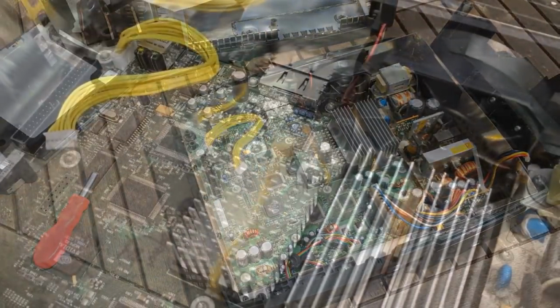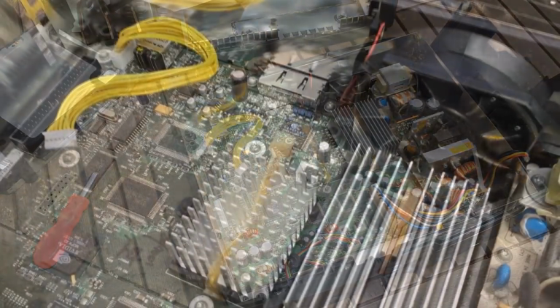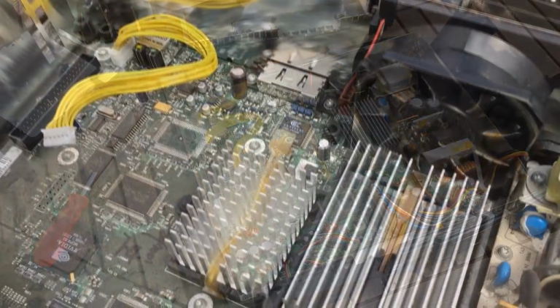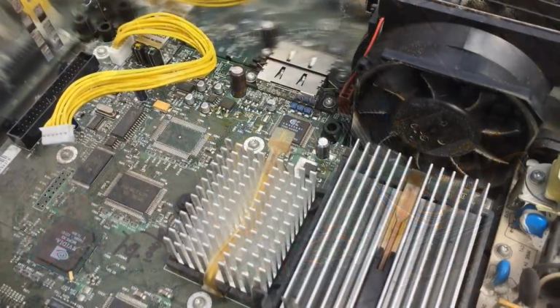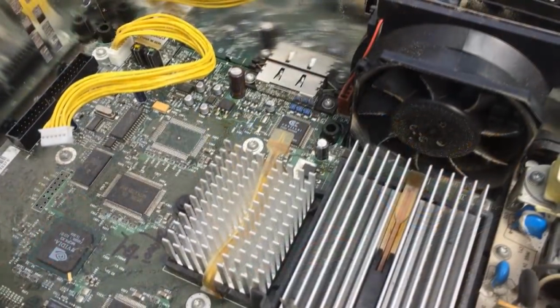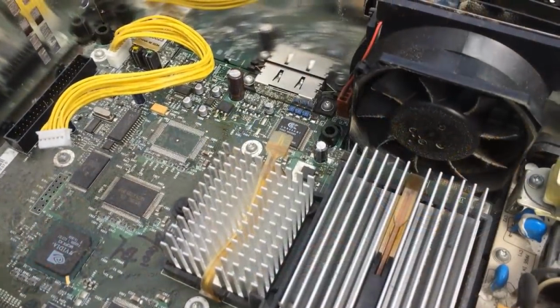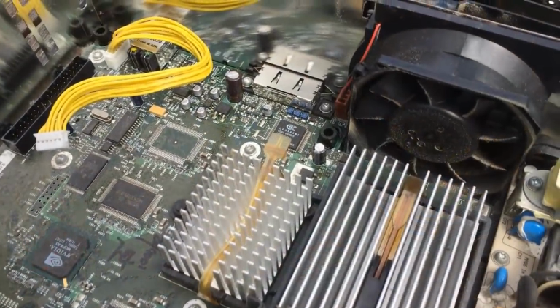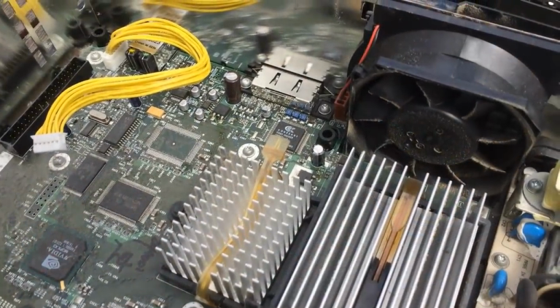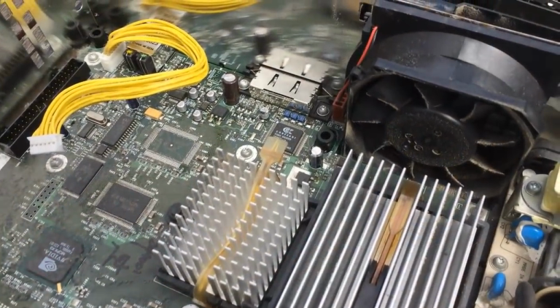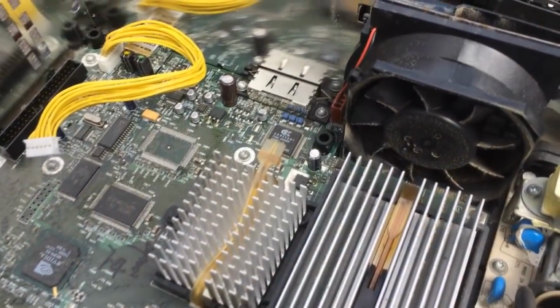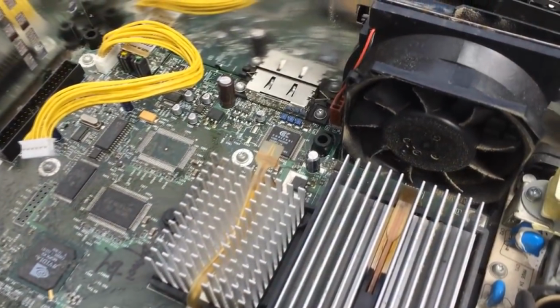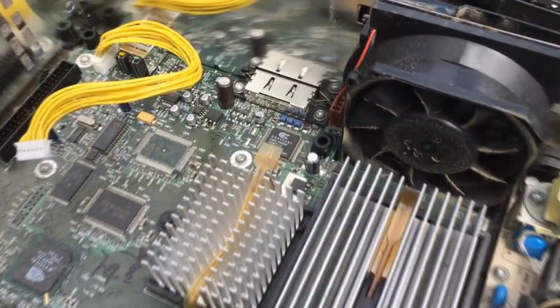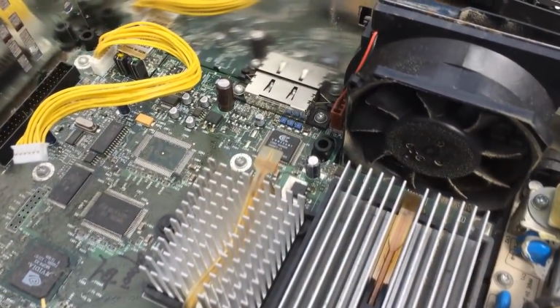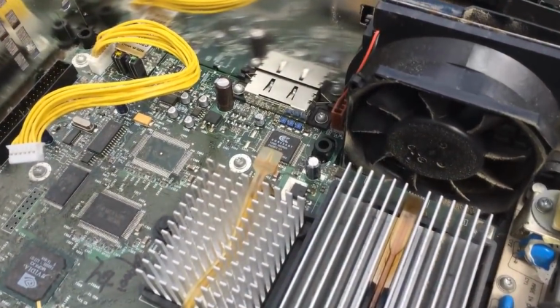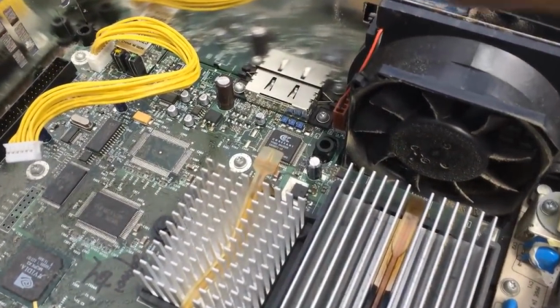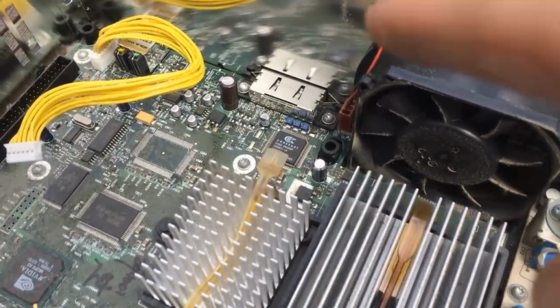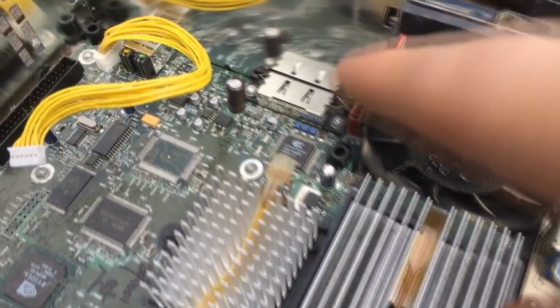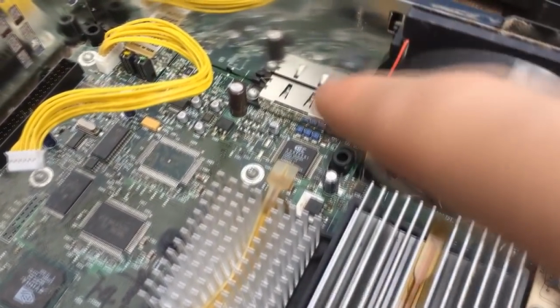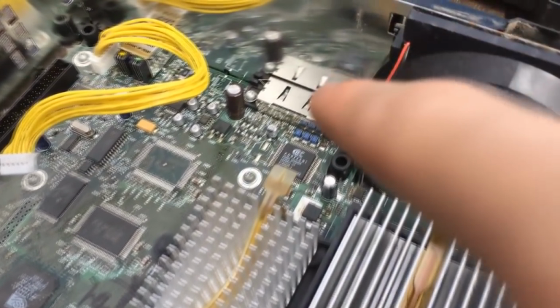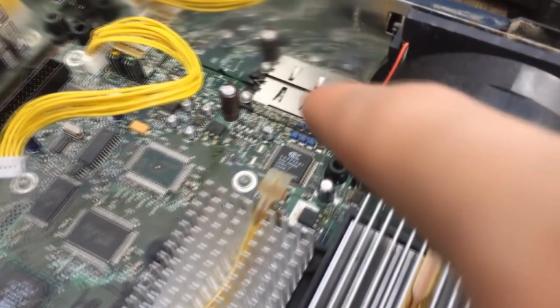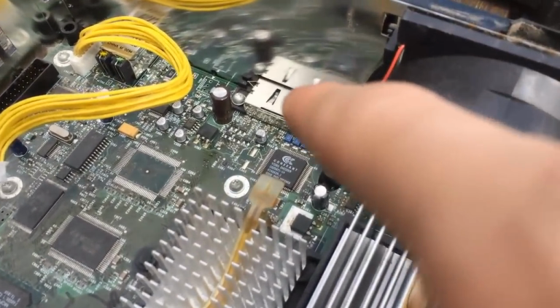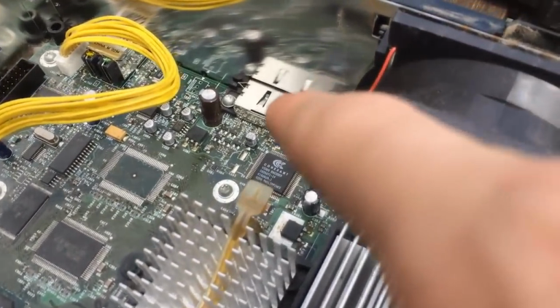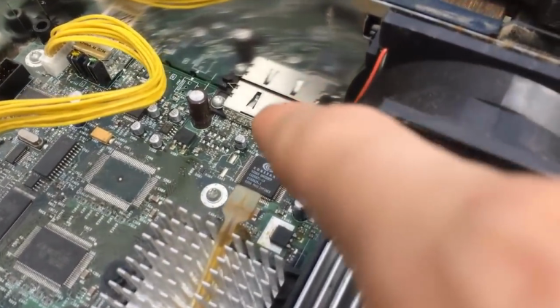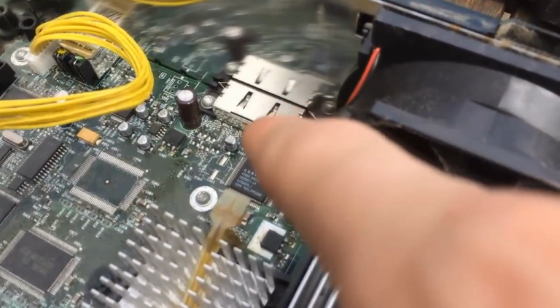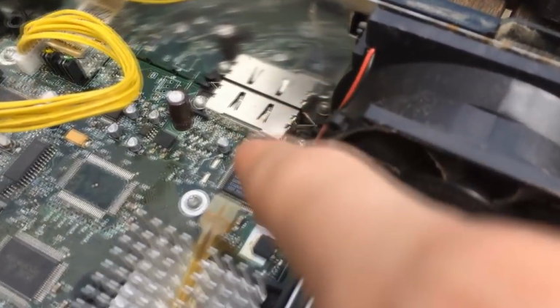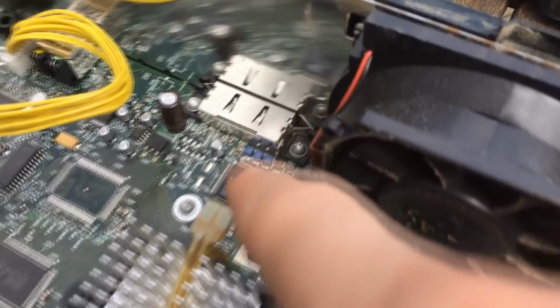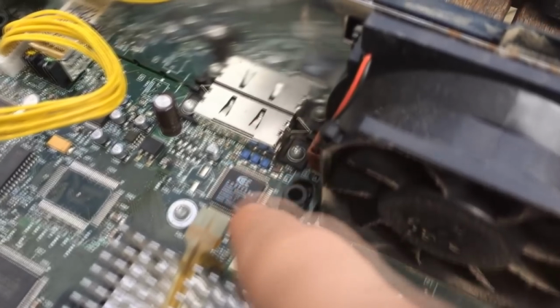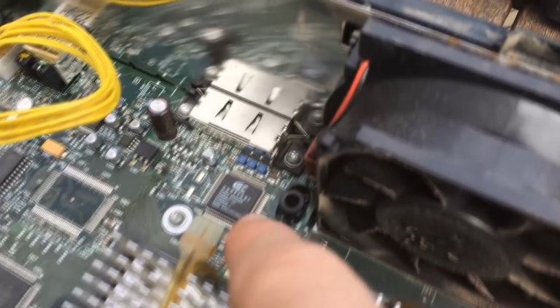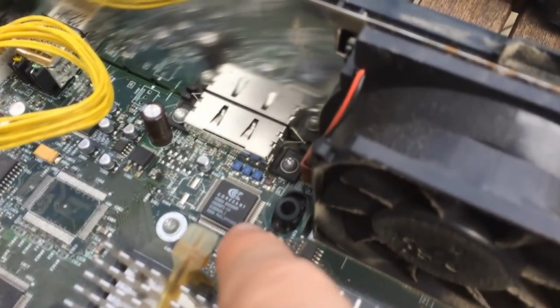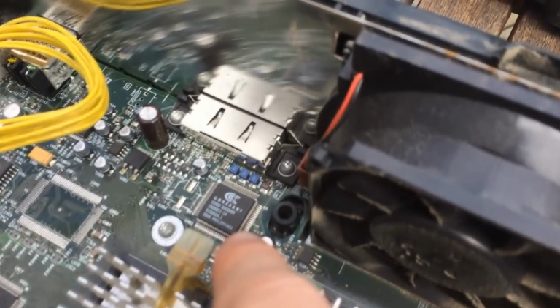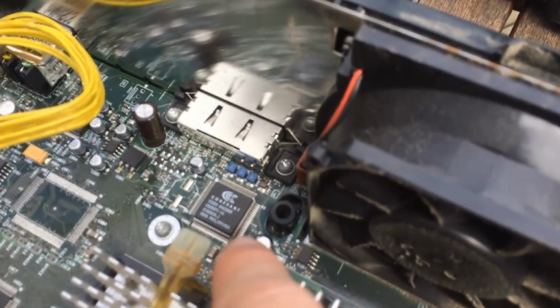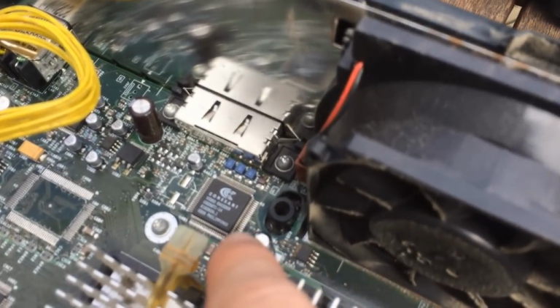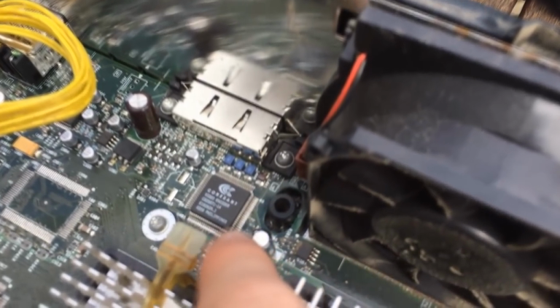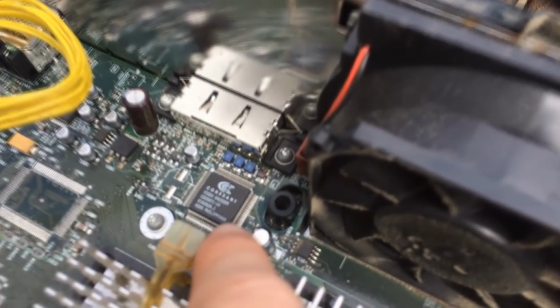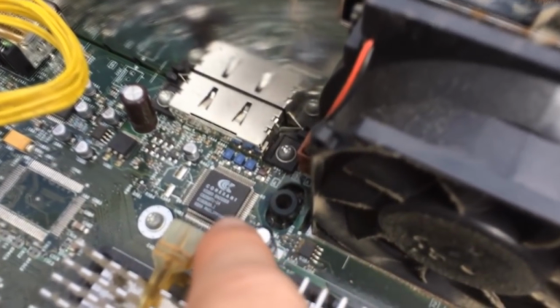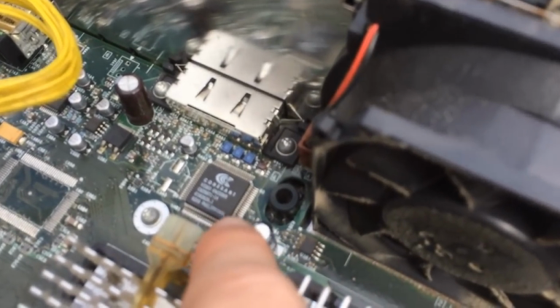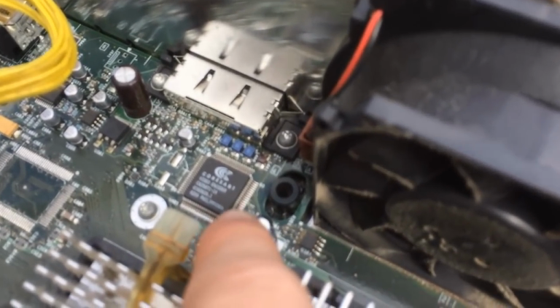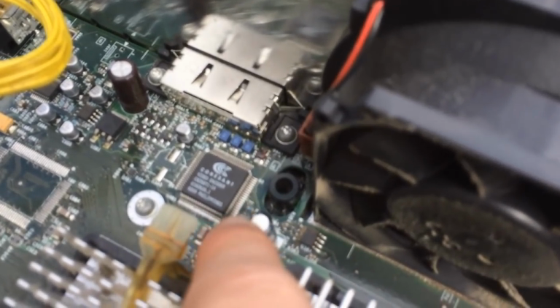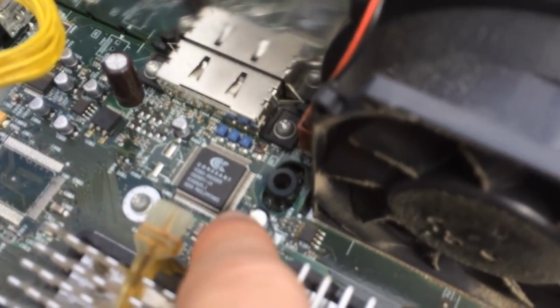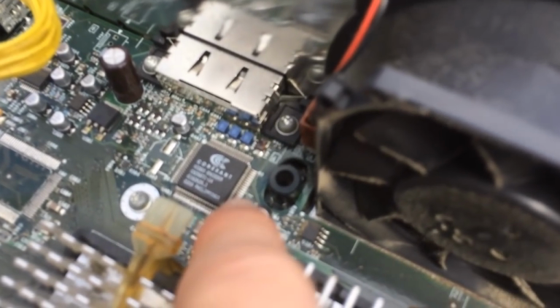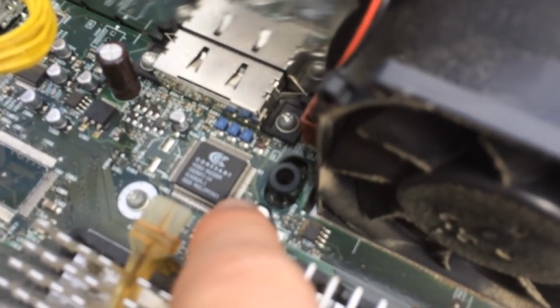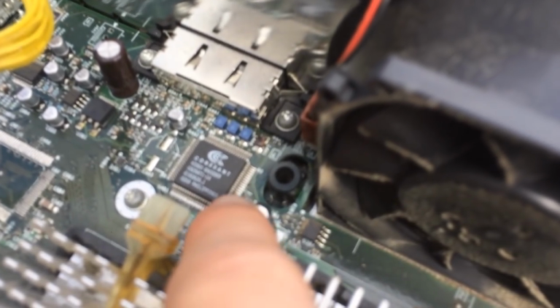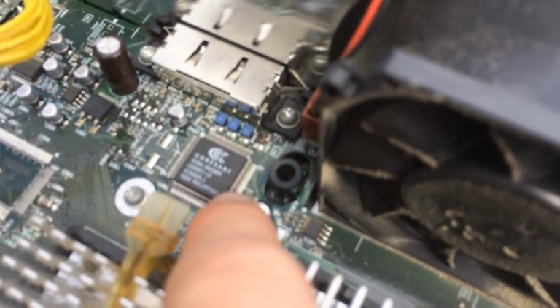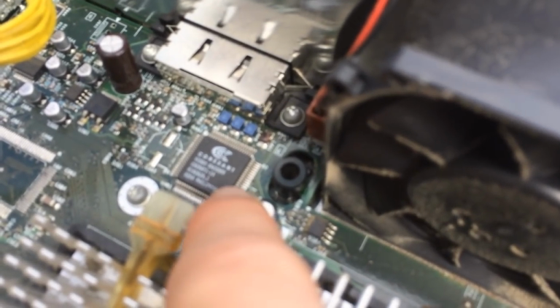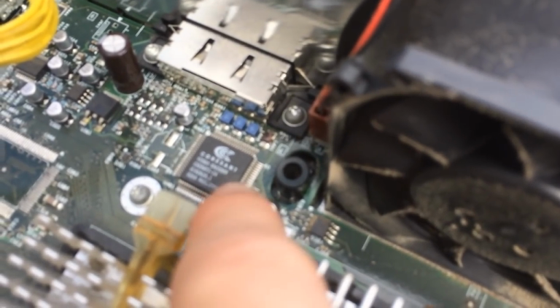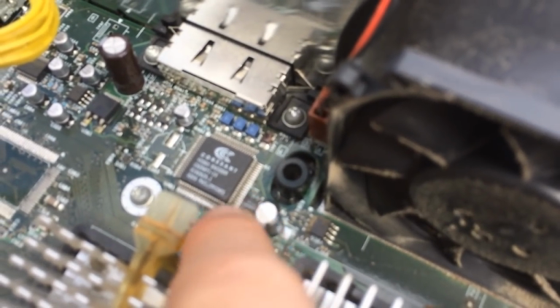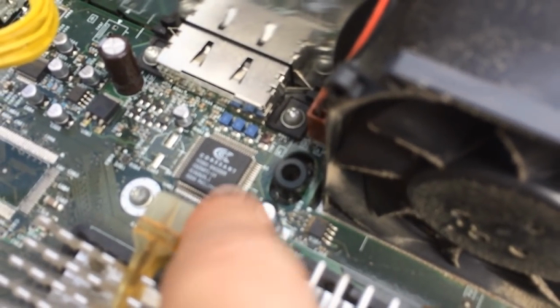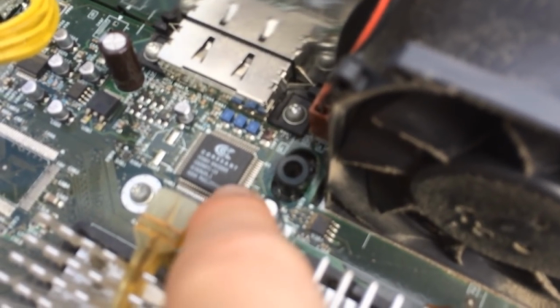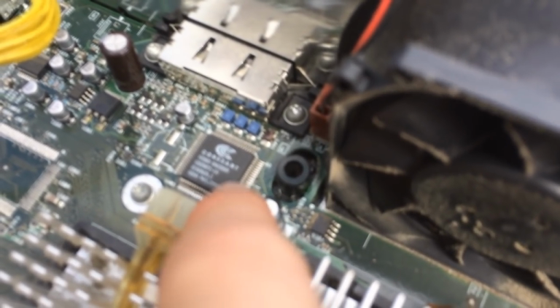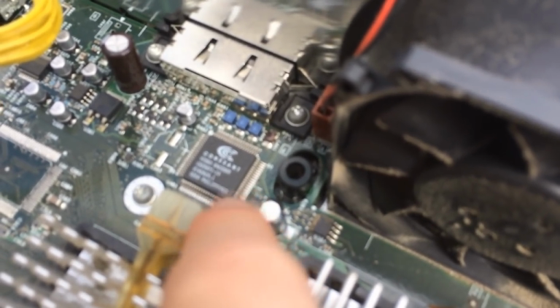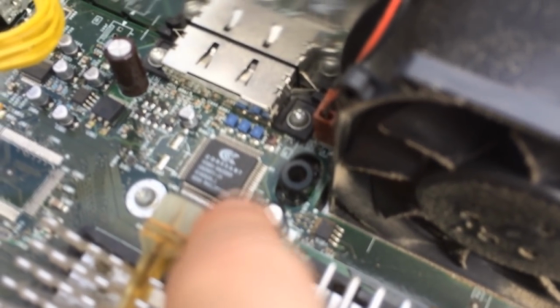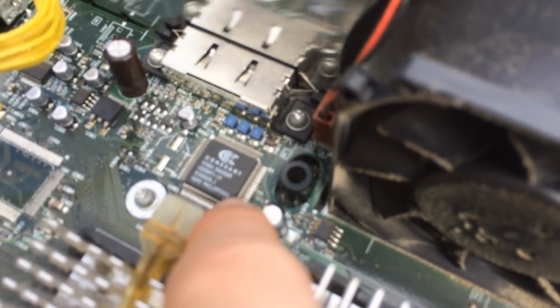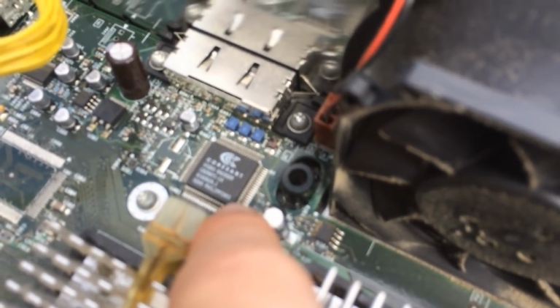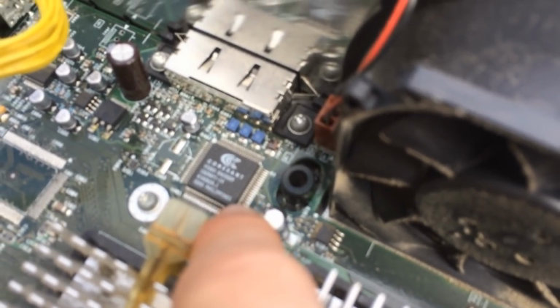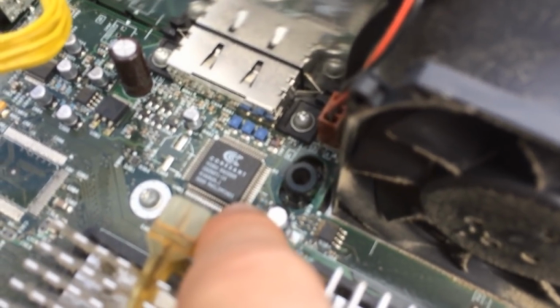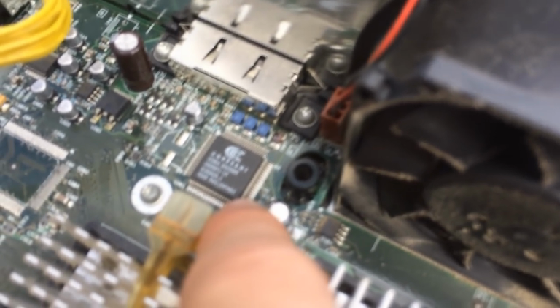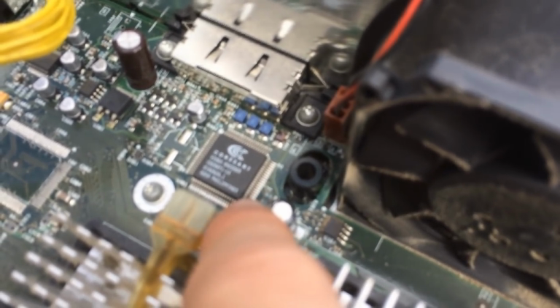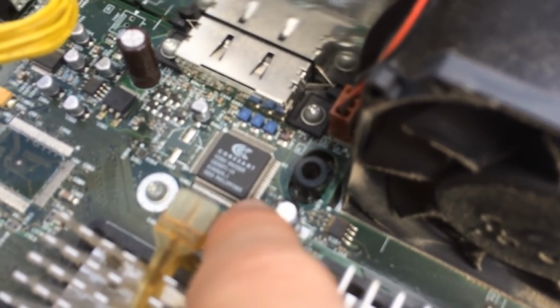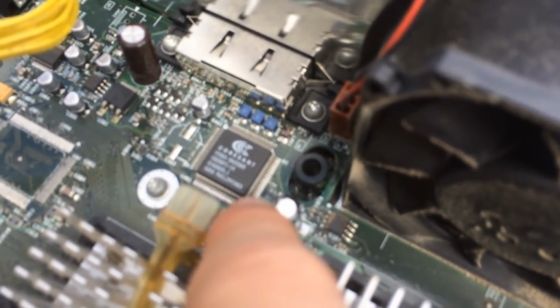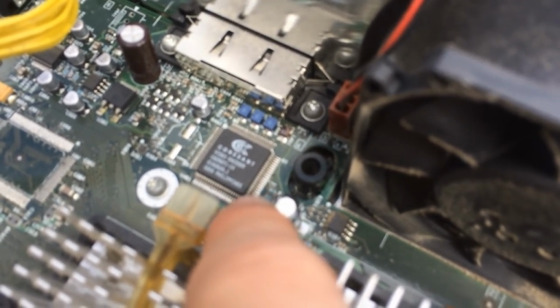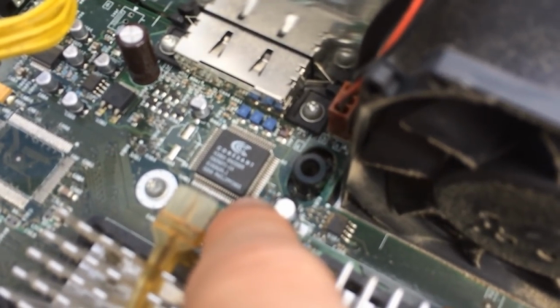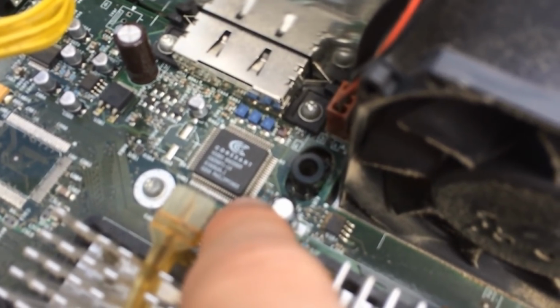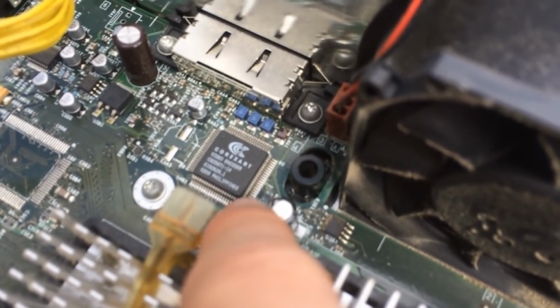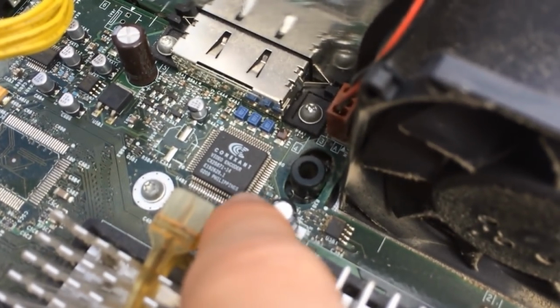We needed to identify what model of Xbox this was to make sure it was safe to remove the clock capacitor, which goes bad after all the years the Xbox has been in use.